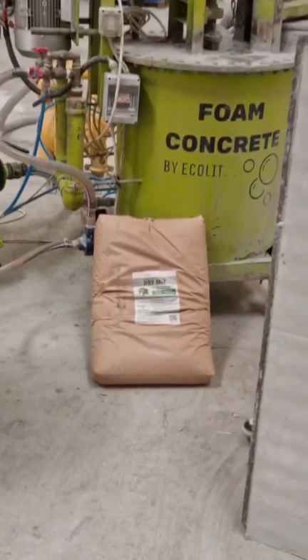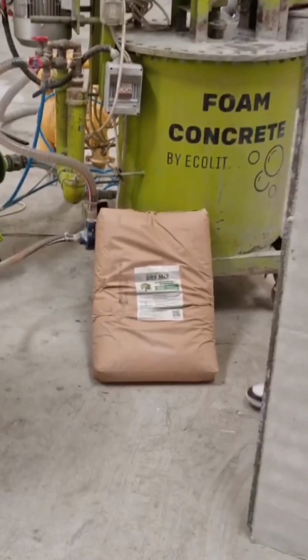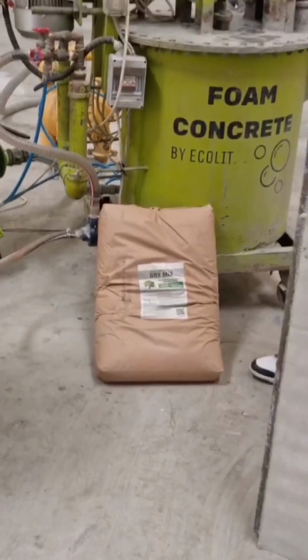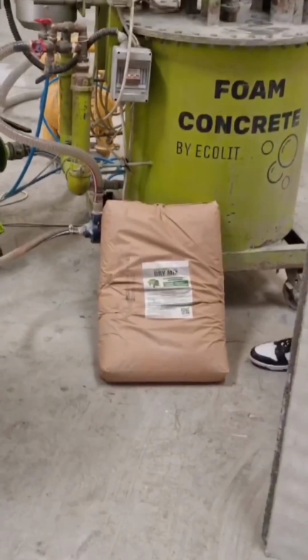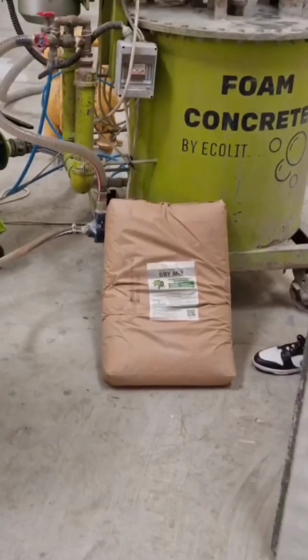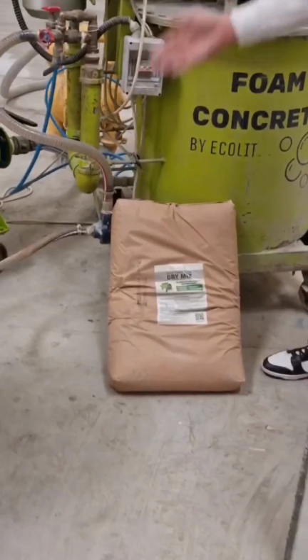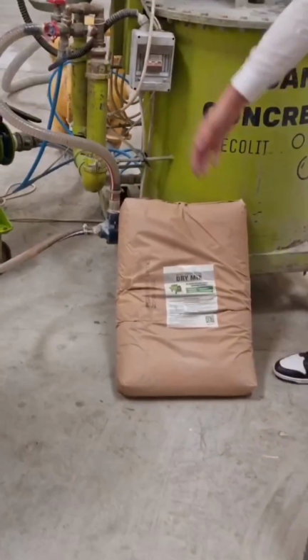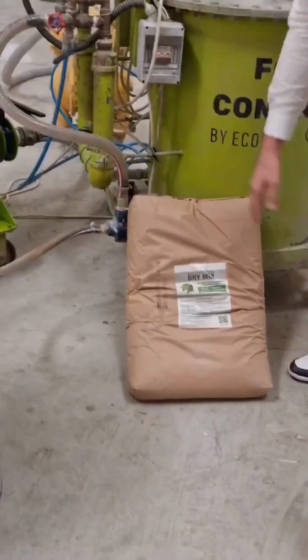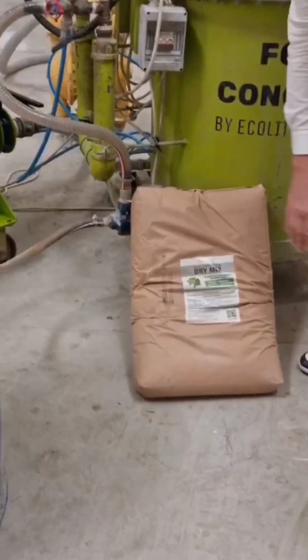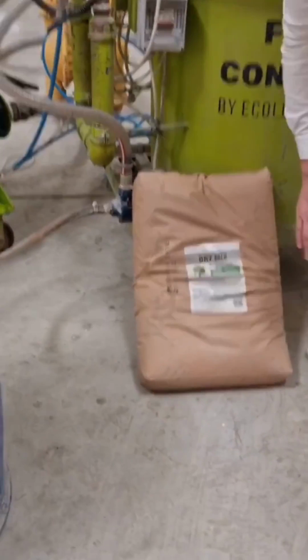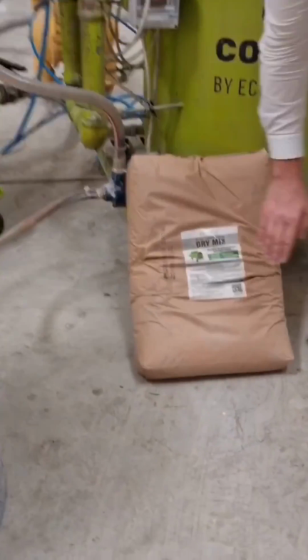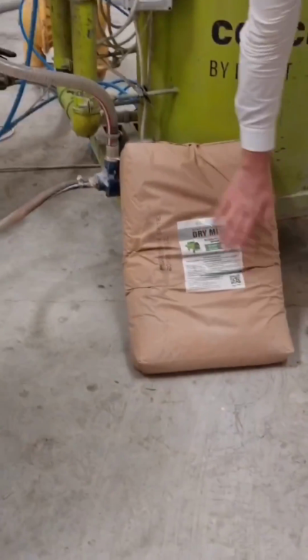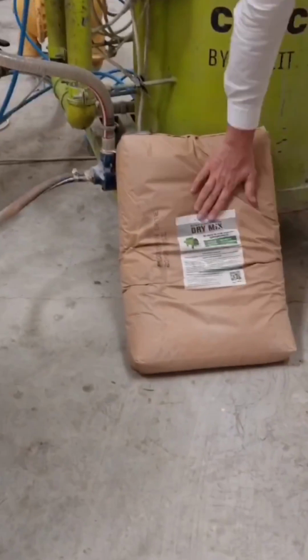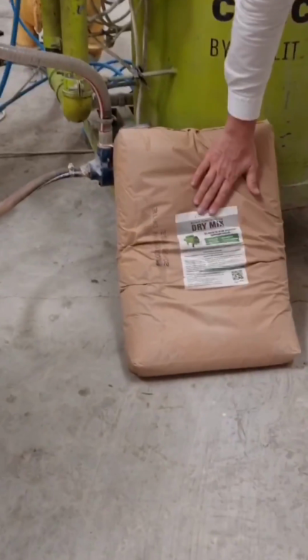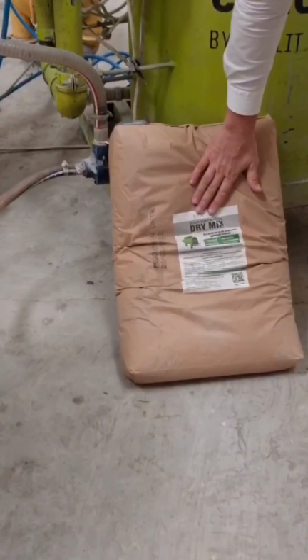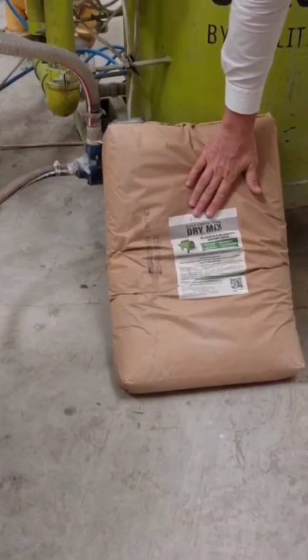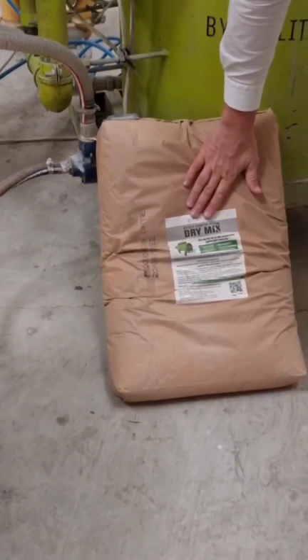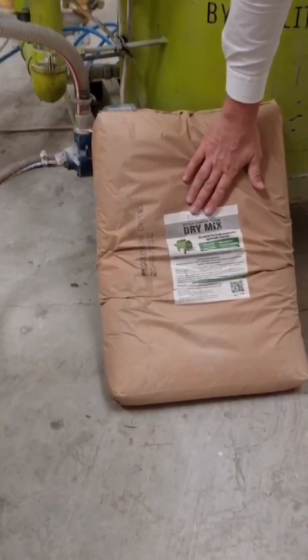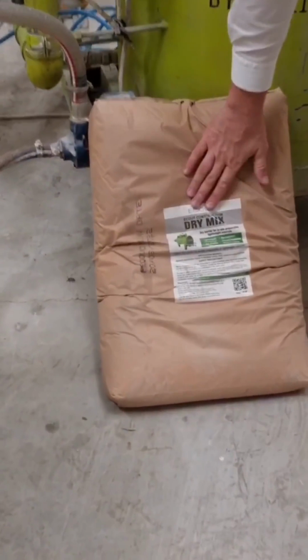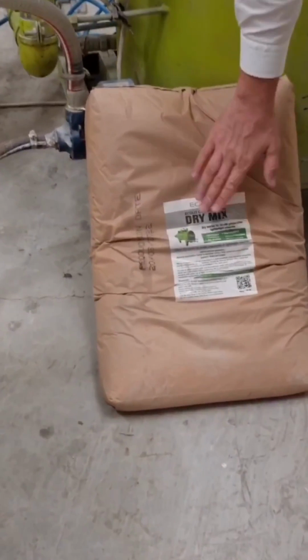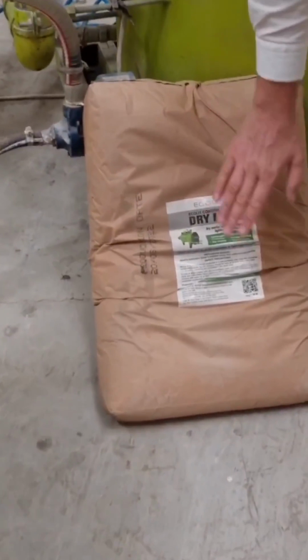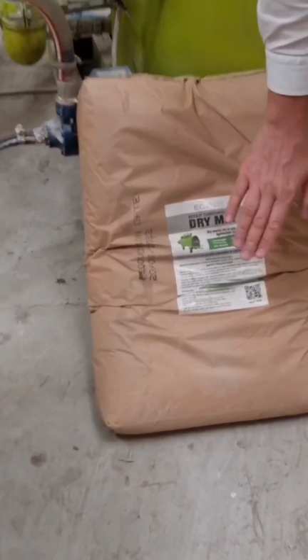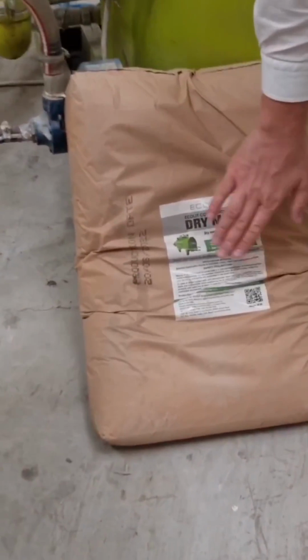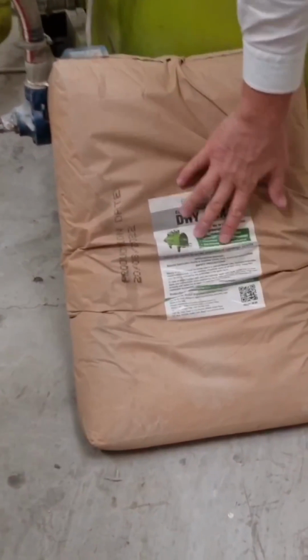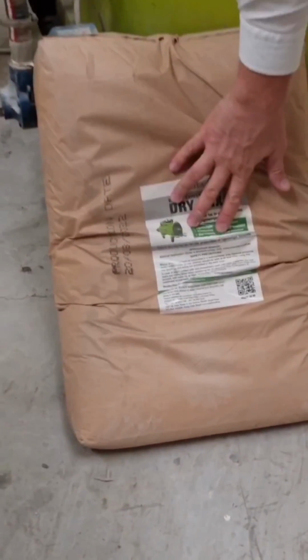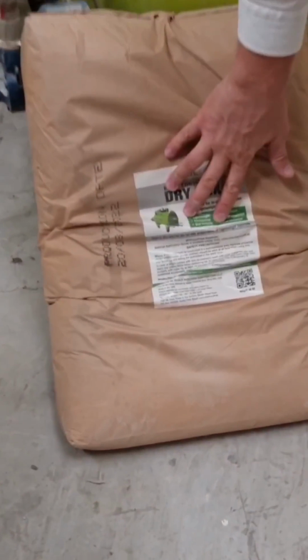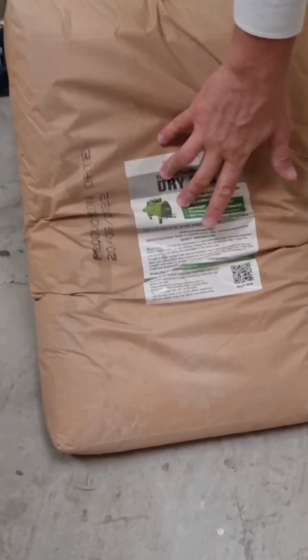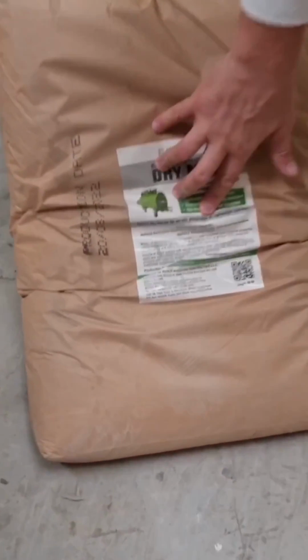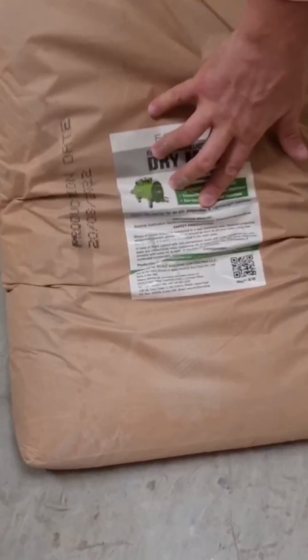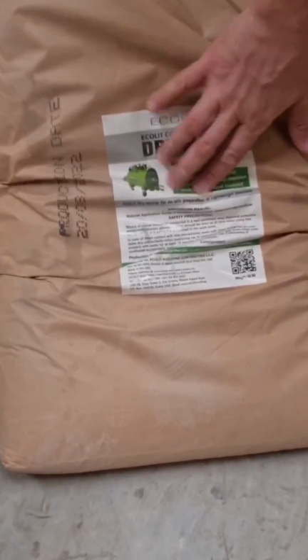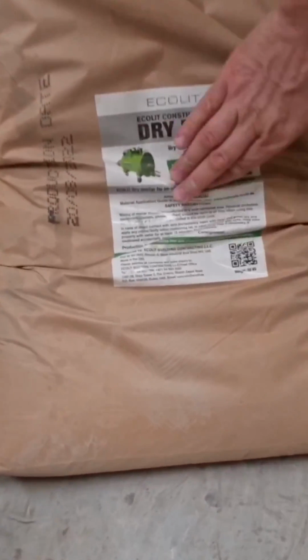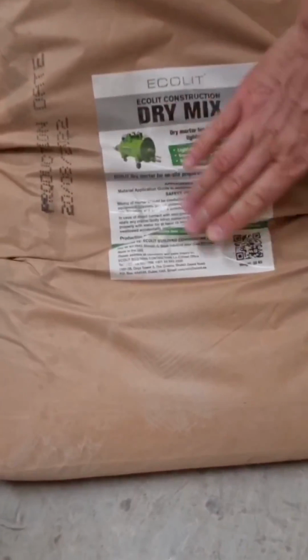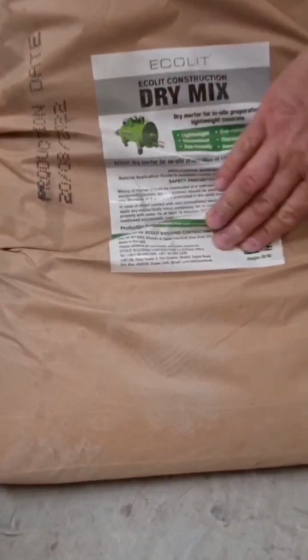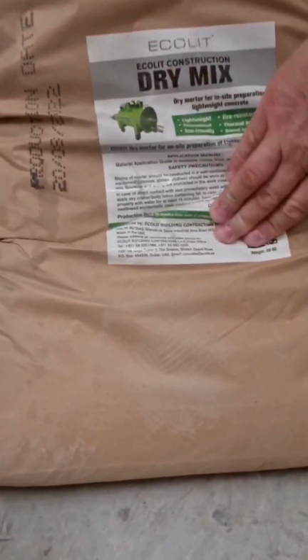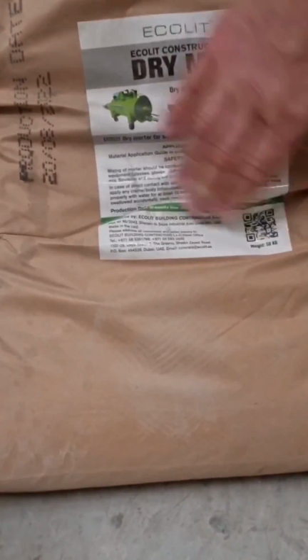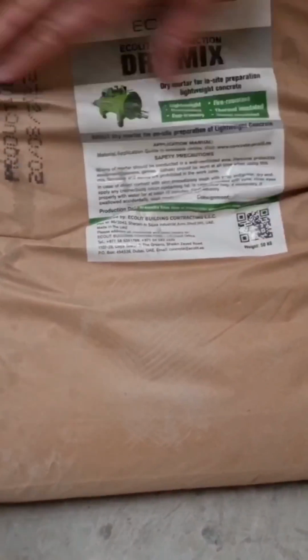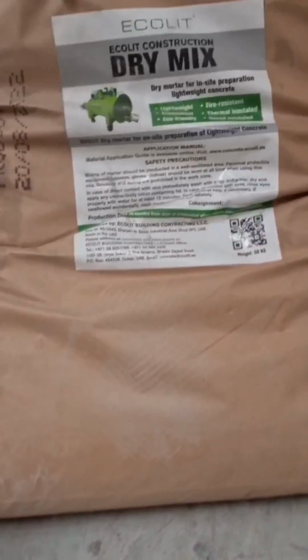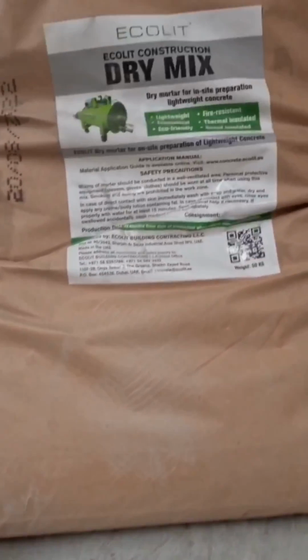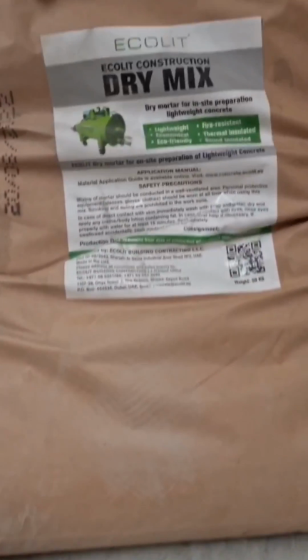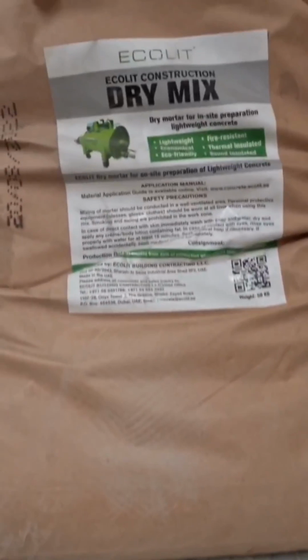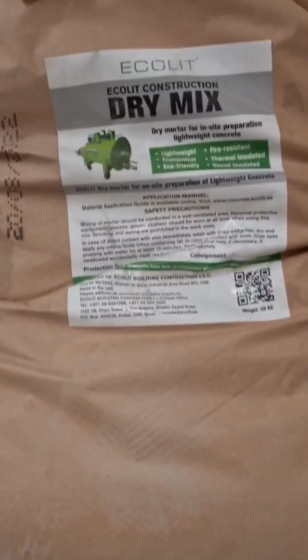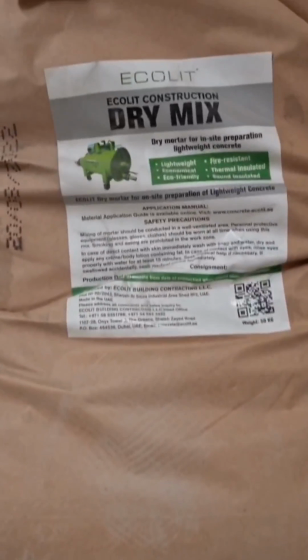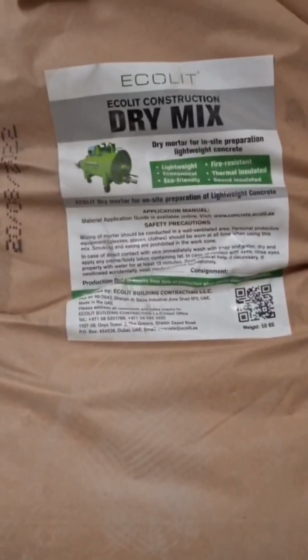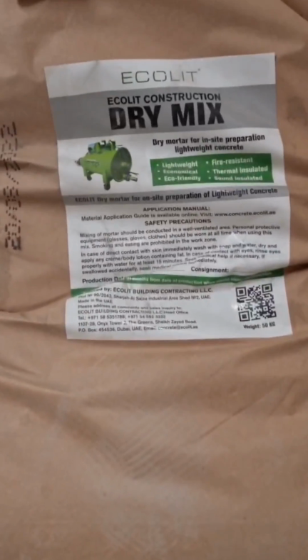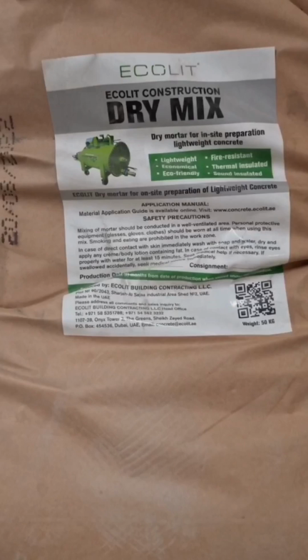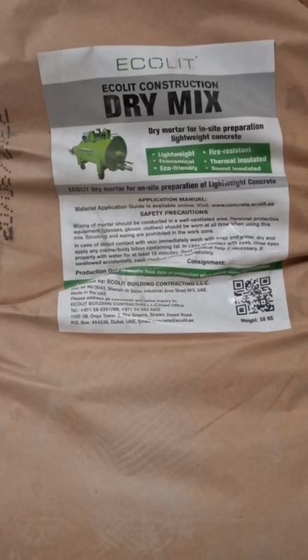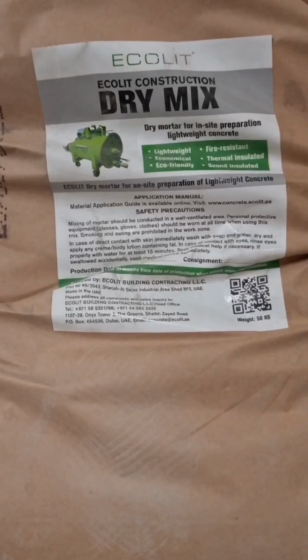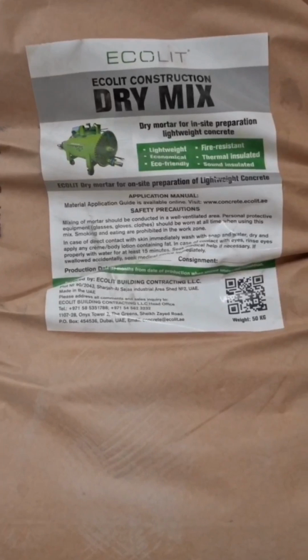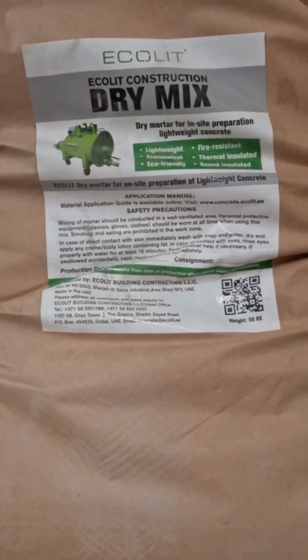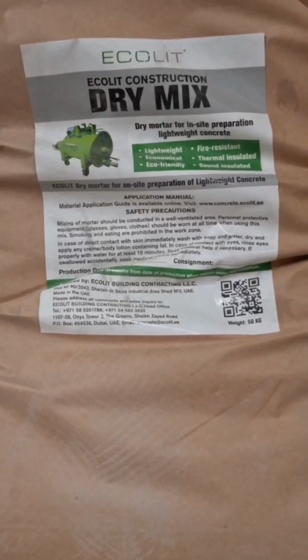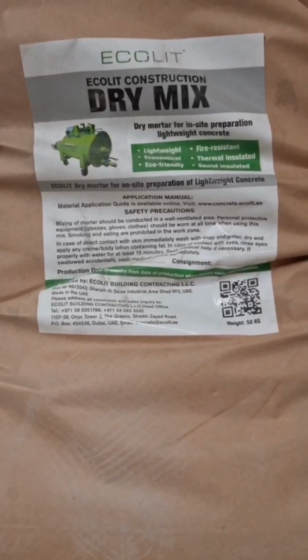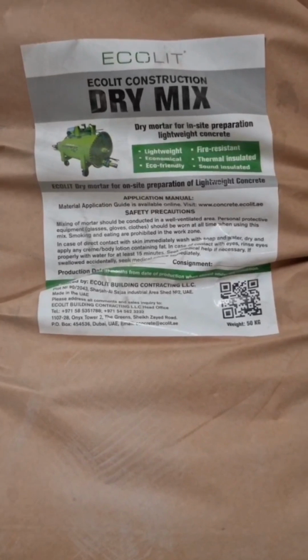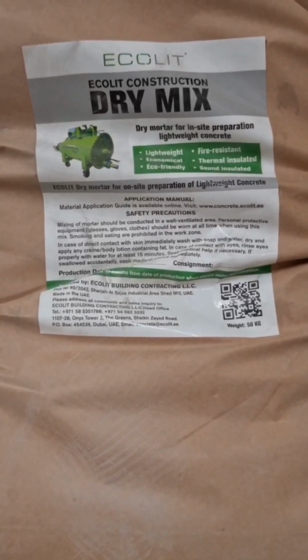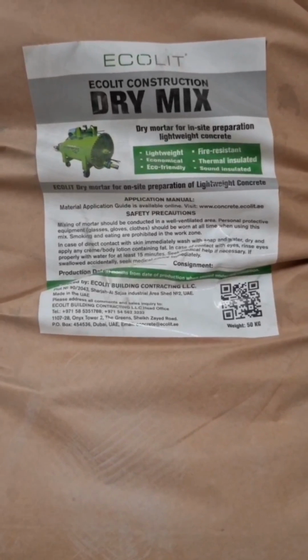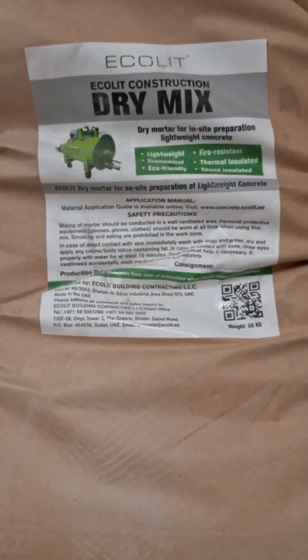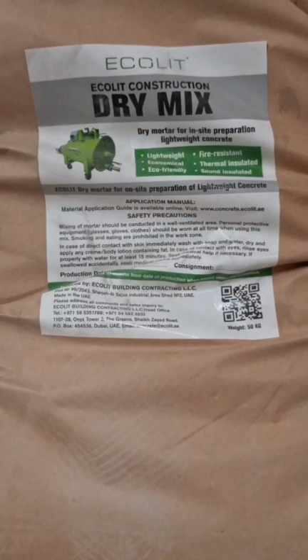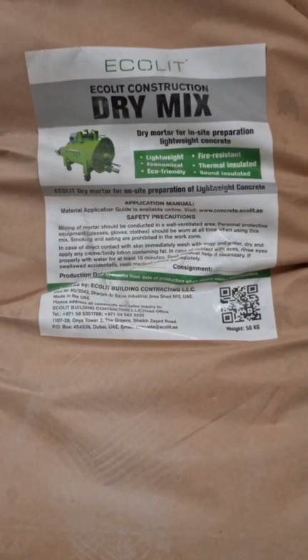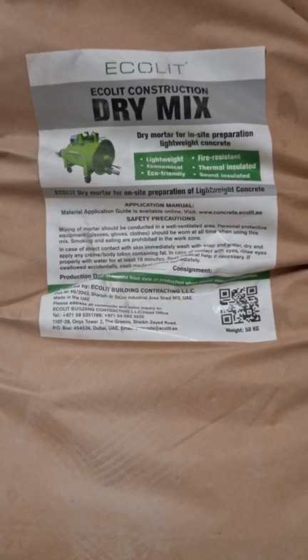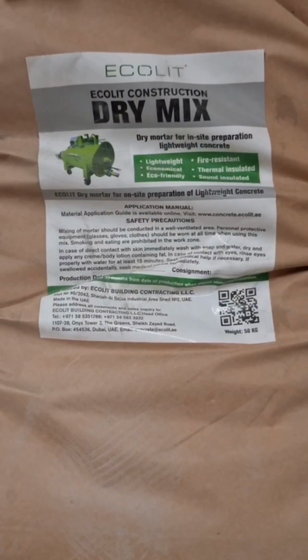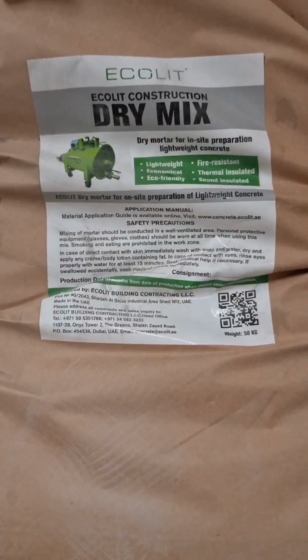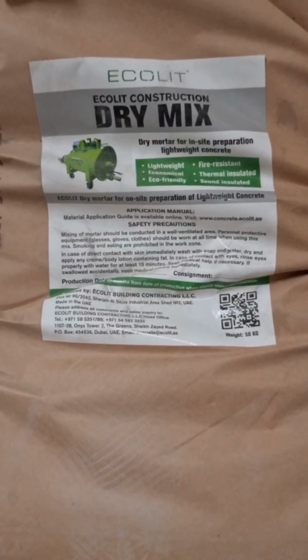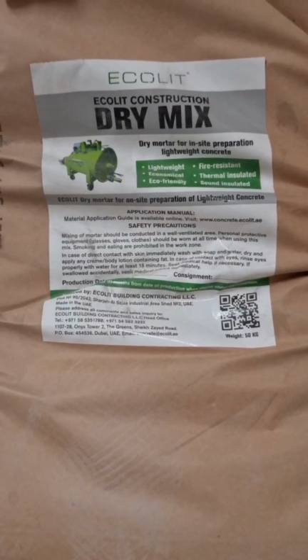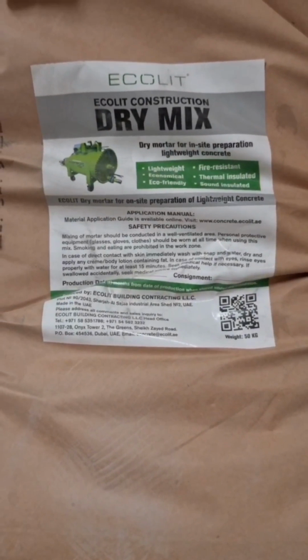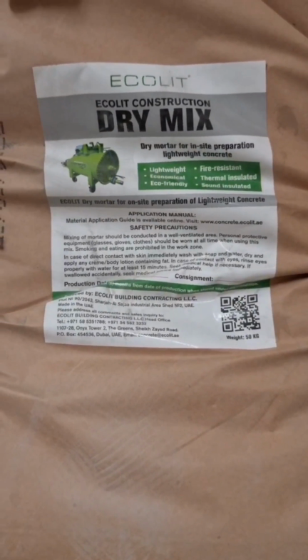So the dry mix is here. We have a license for you — a special license so that you can manufacture in your city, in your country with our franchise.